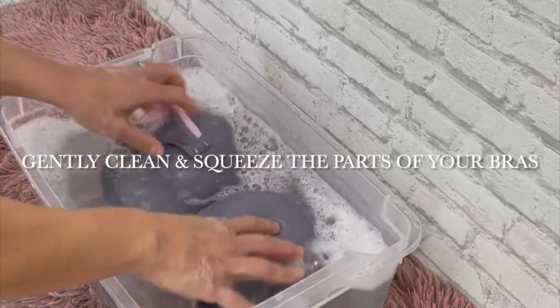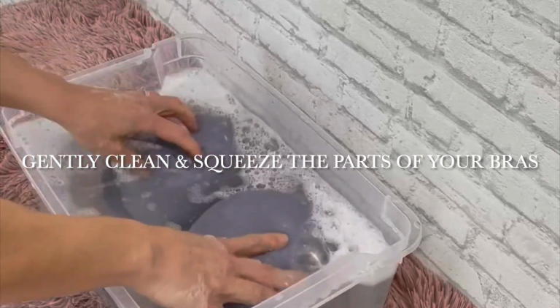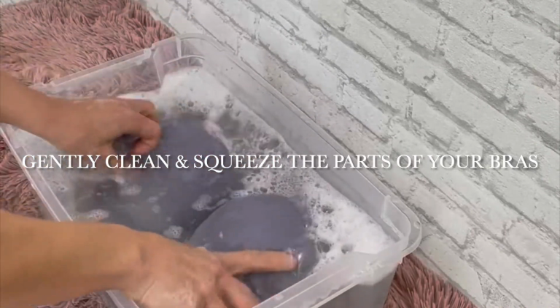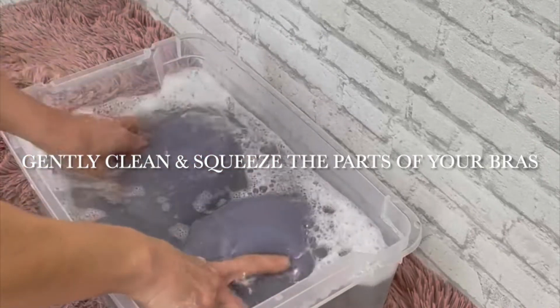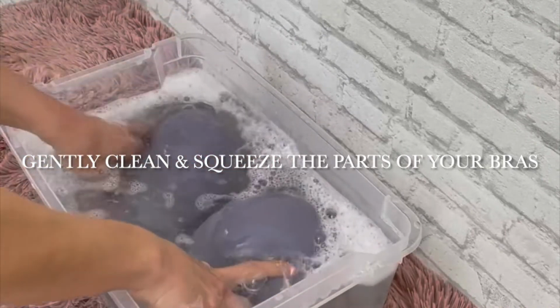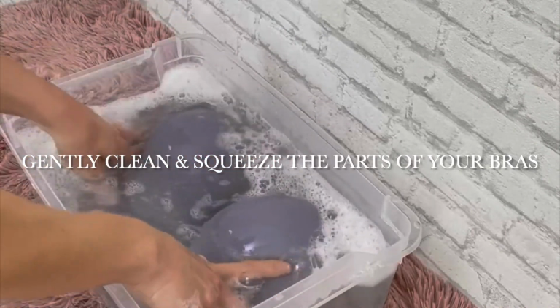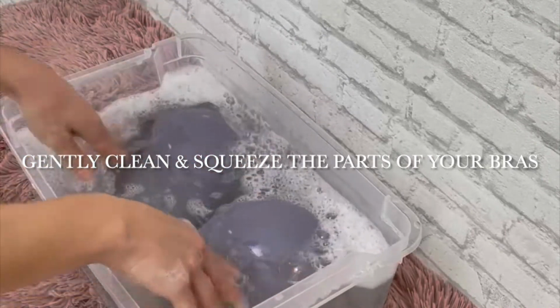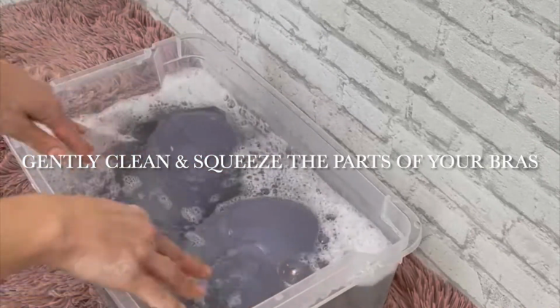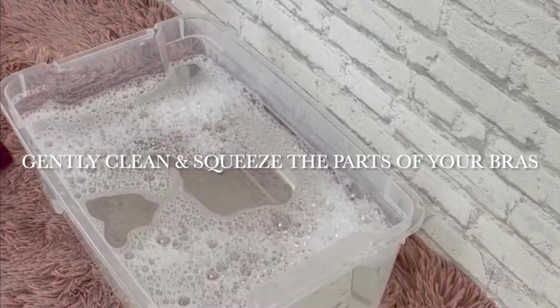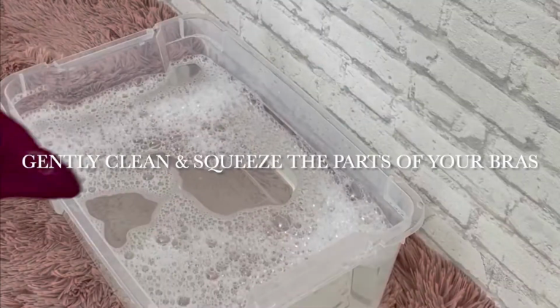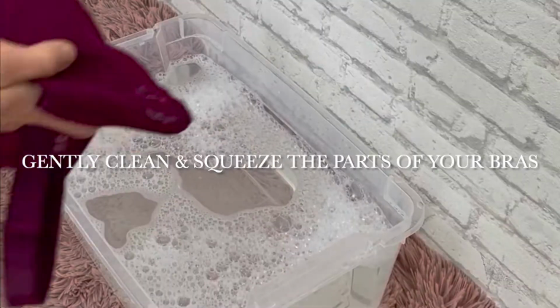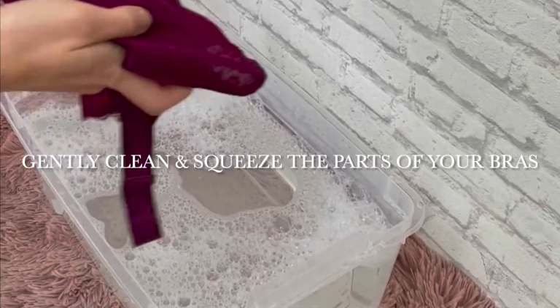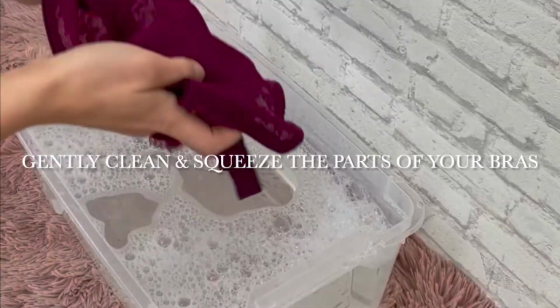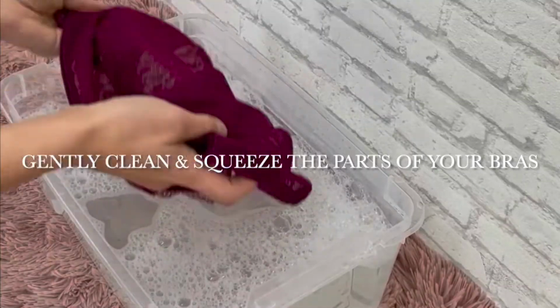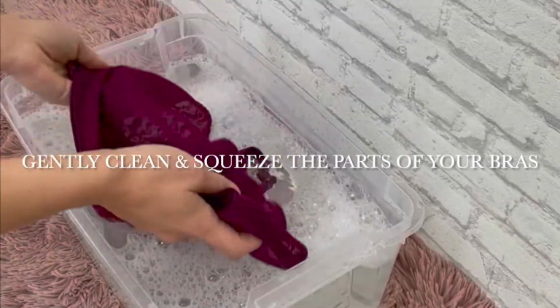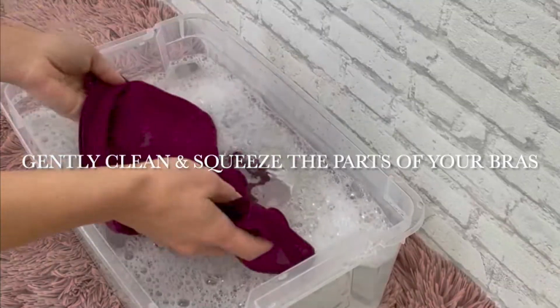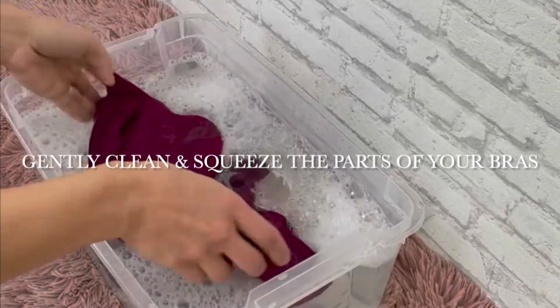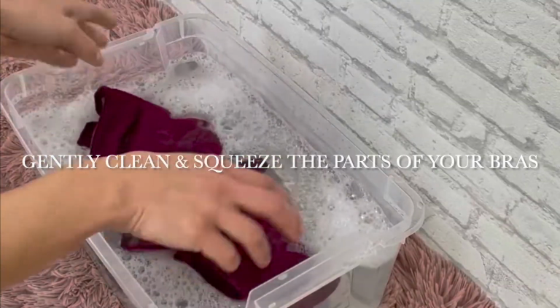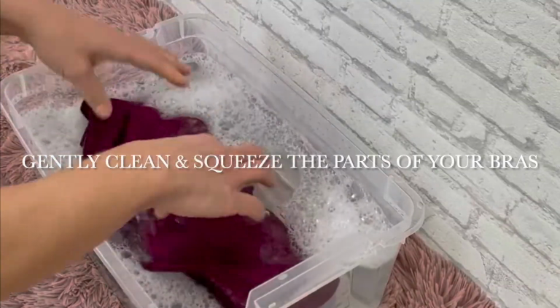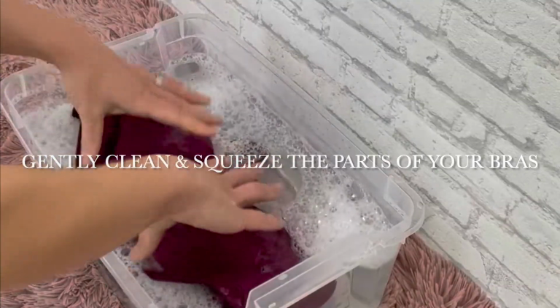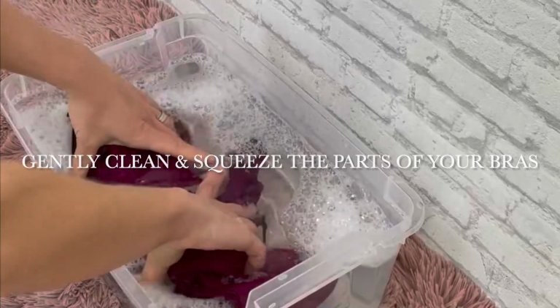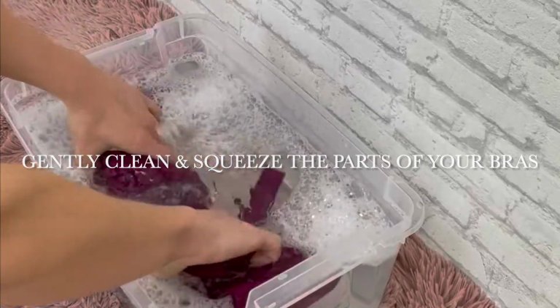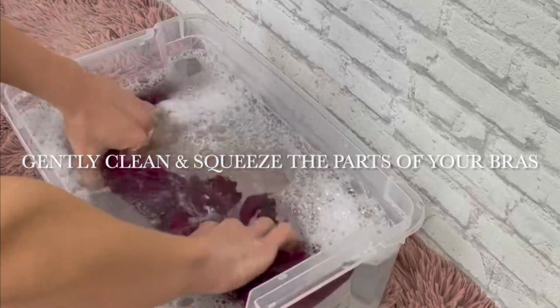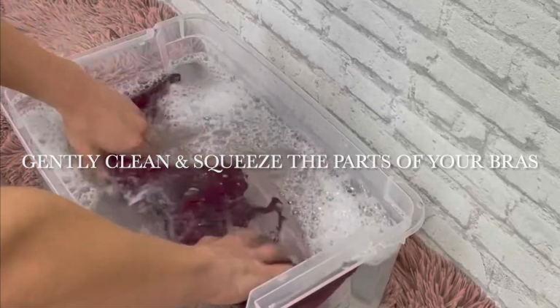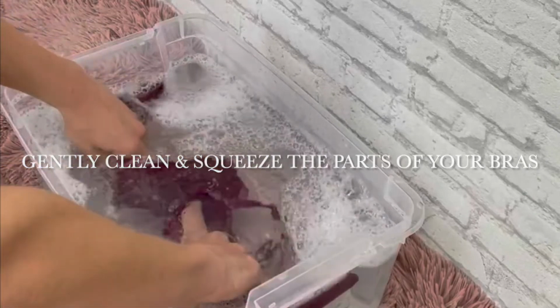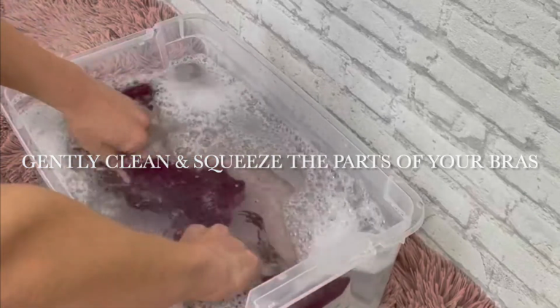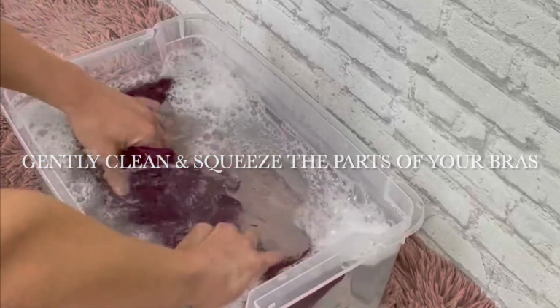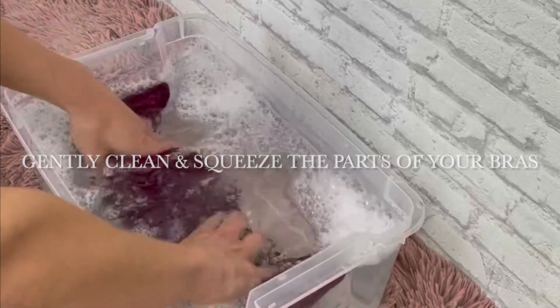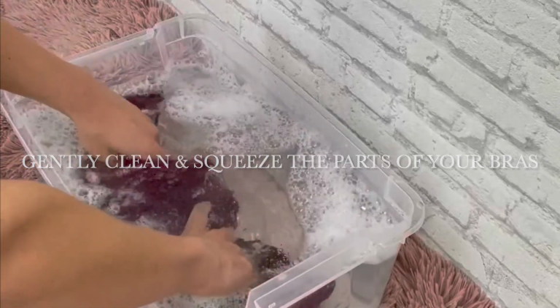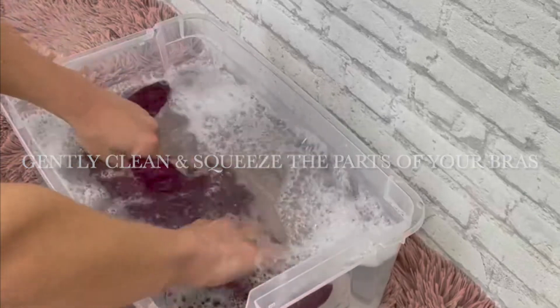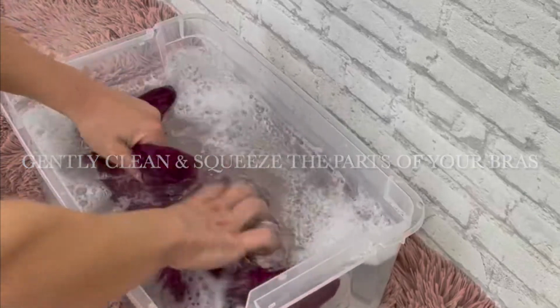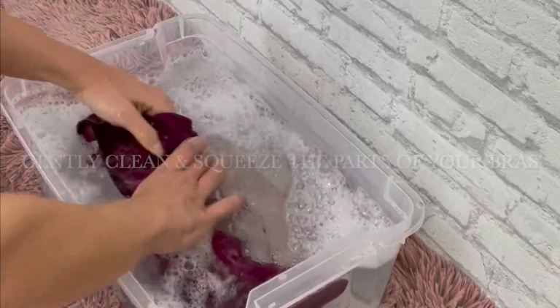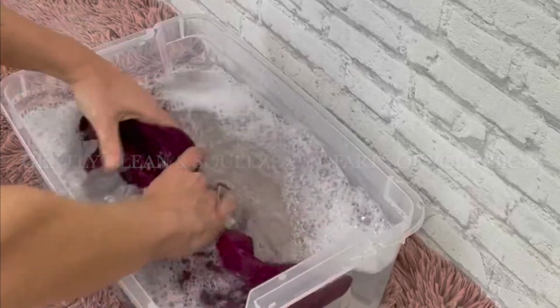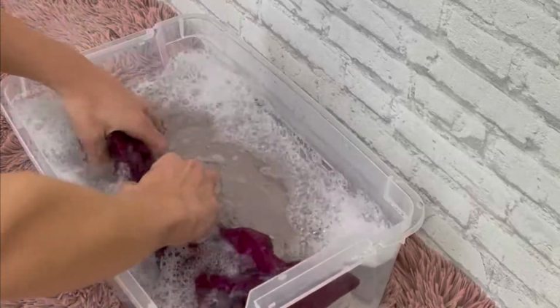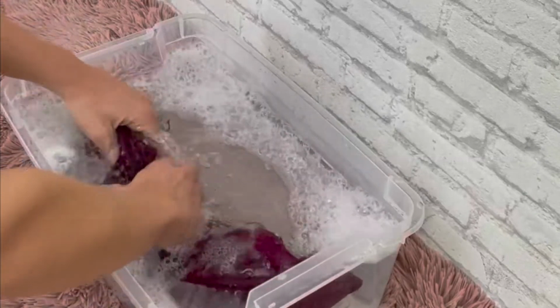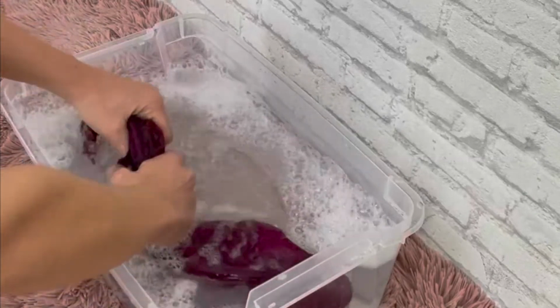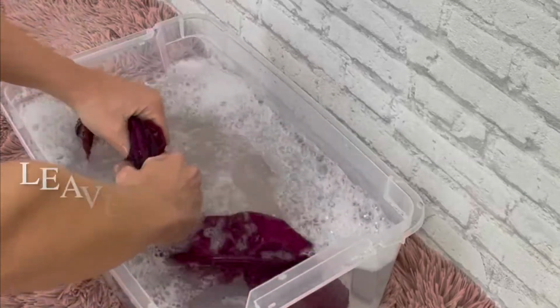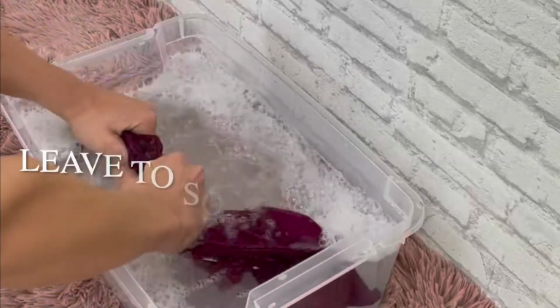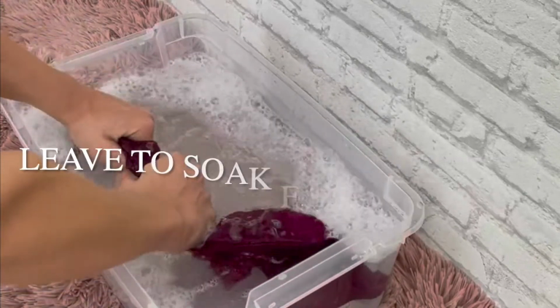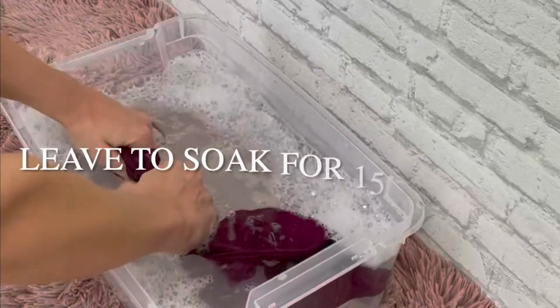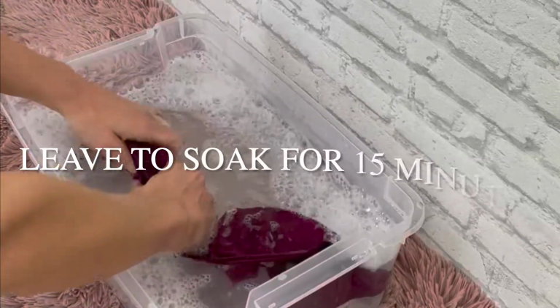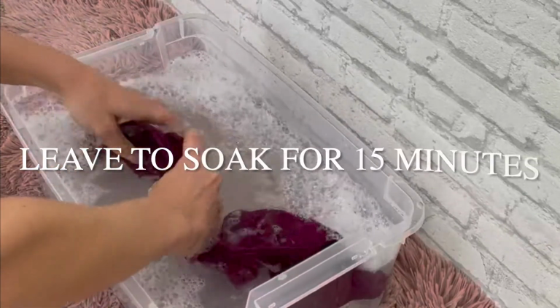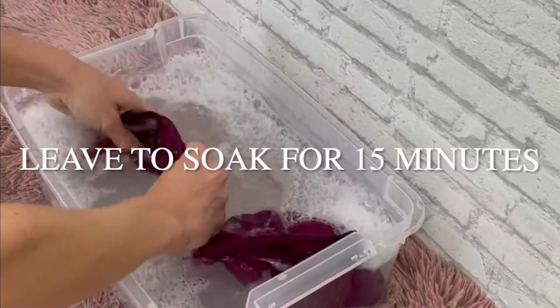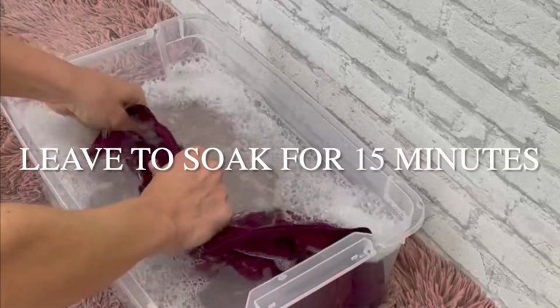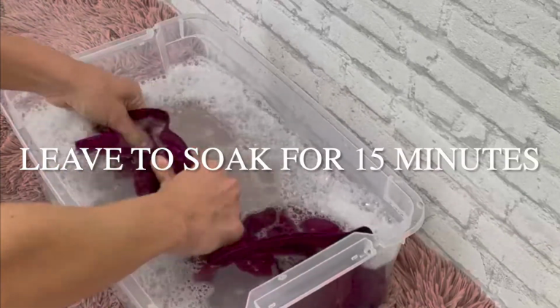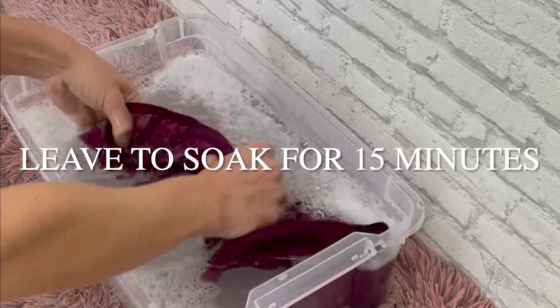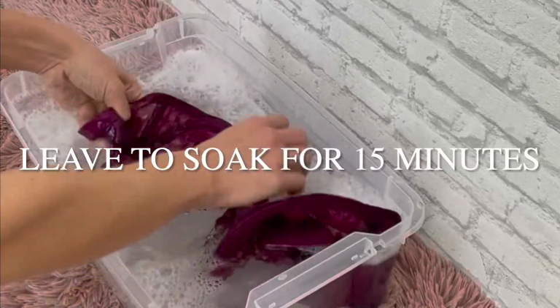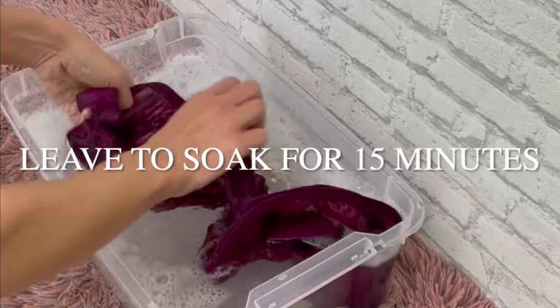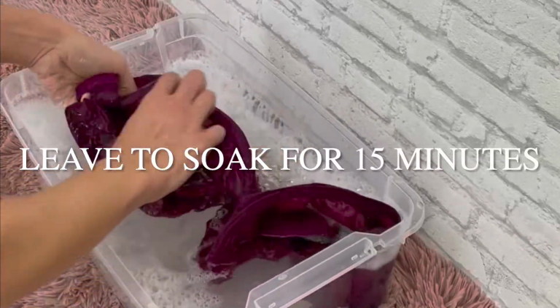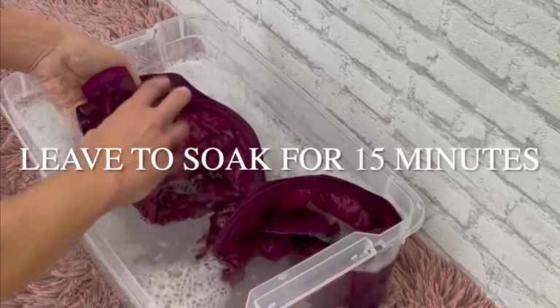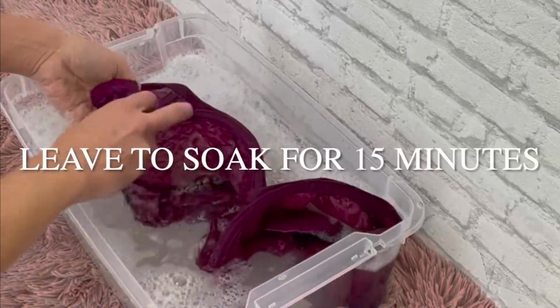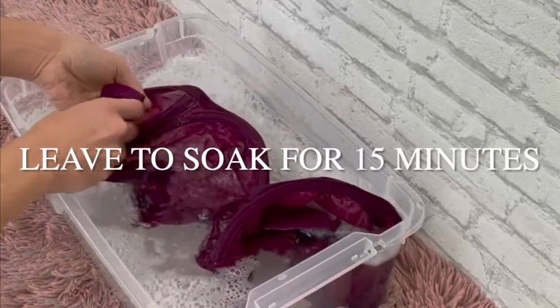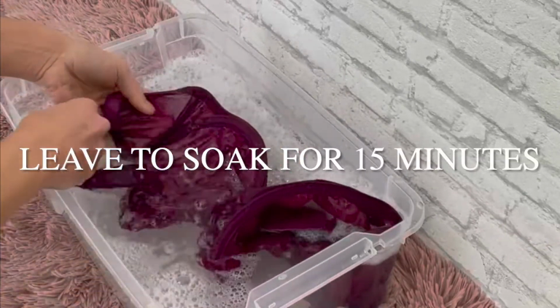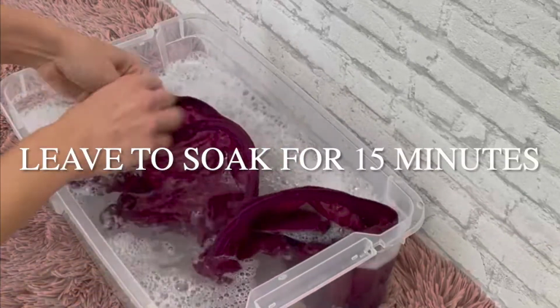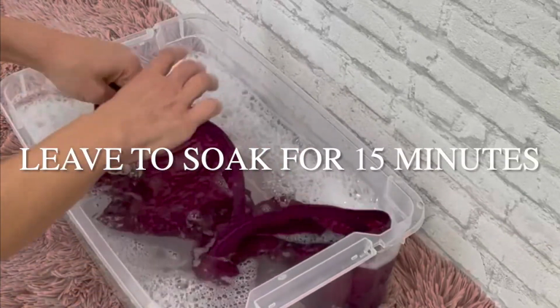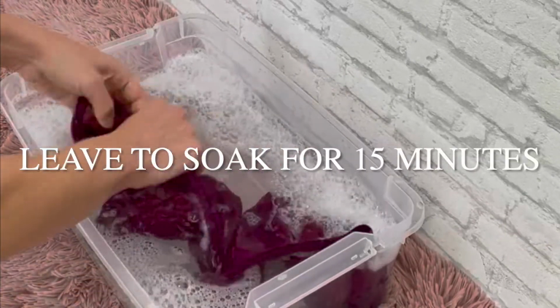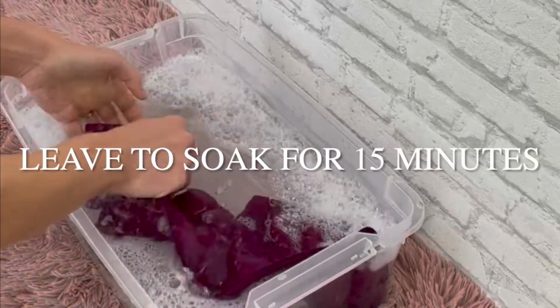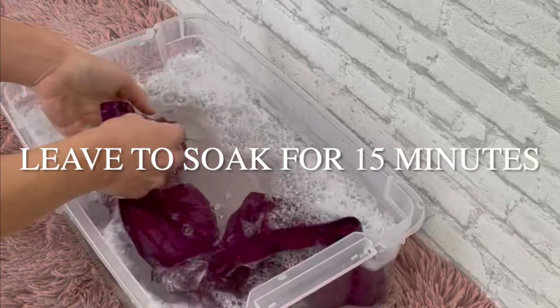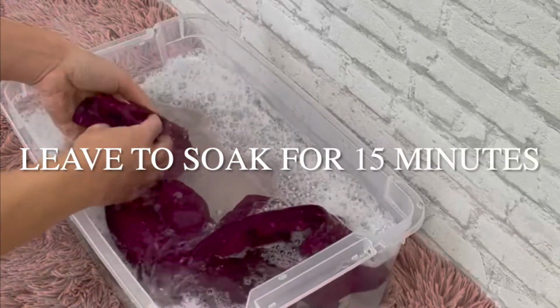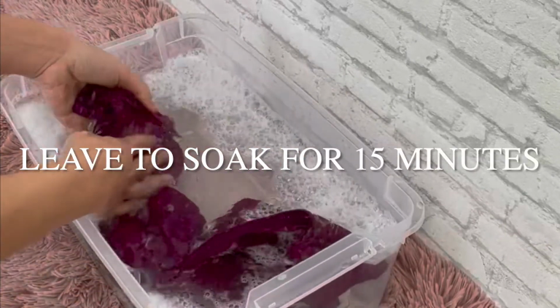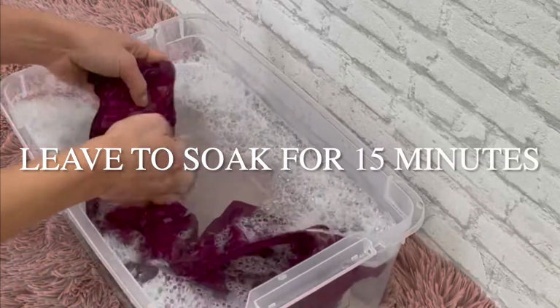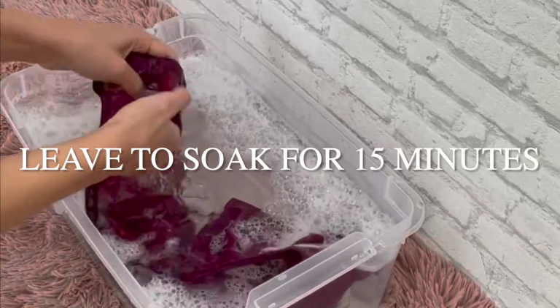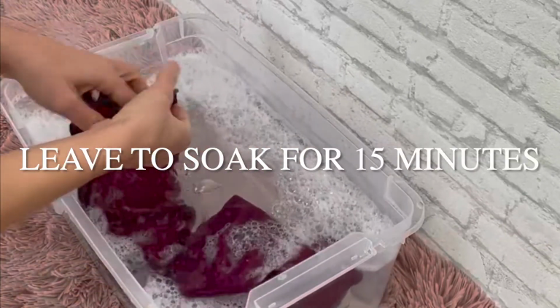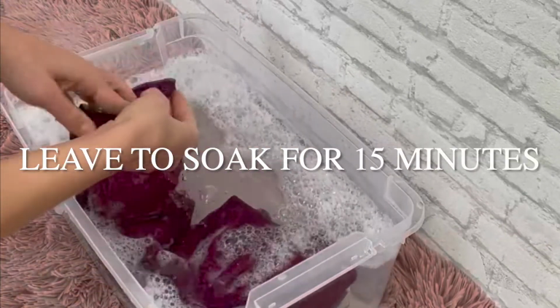You are going to do this for both your molded and non-molded bras, and then leave your bra to soak for 15 minutes.